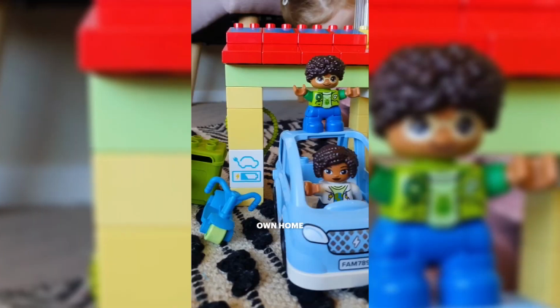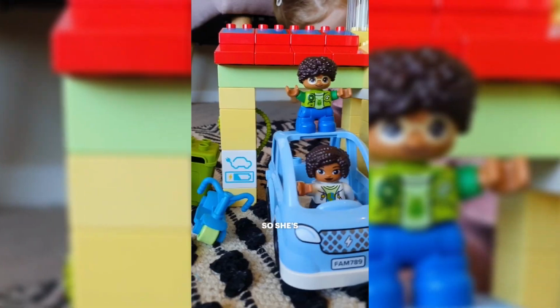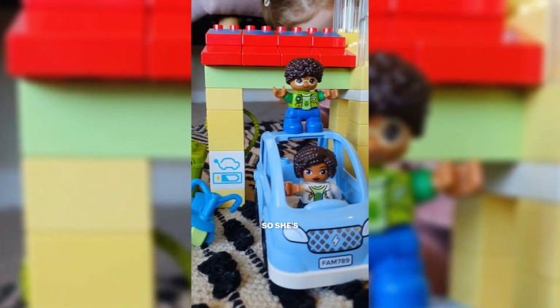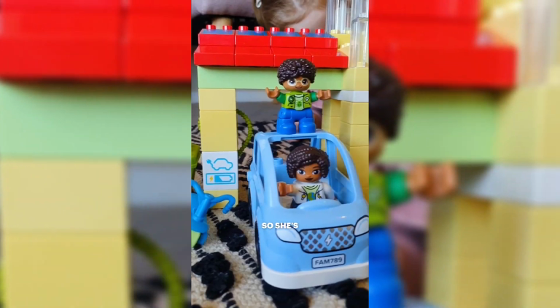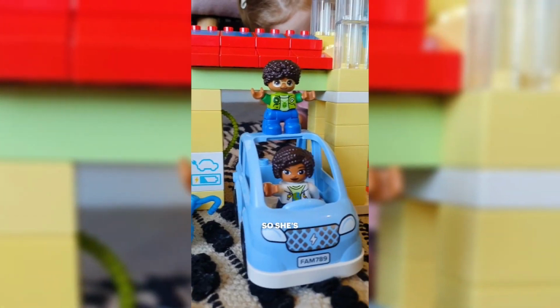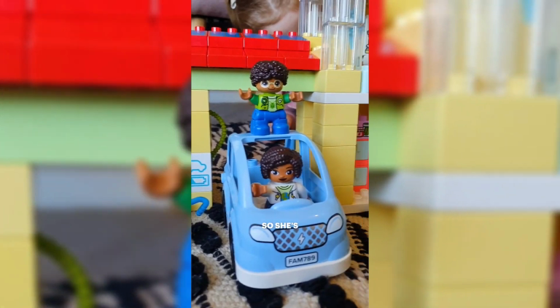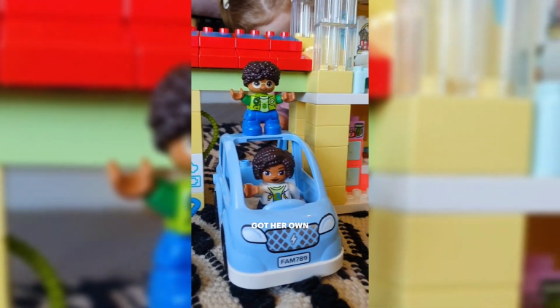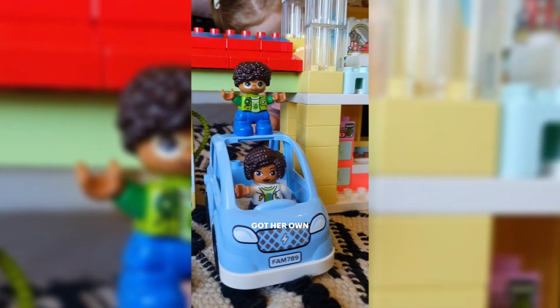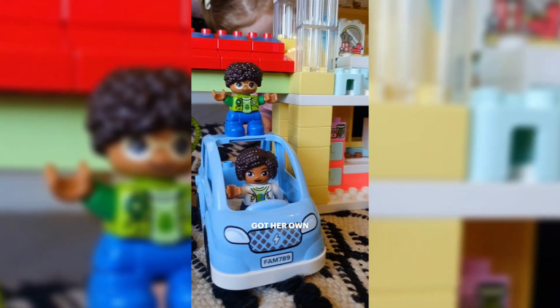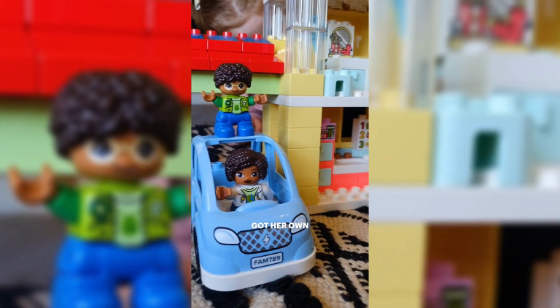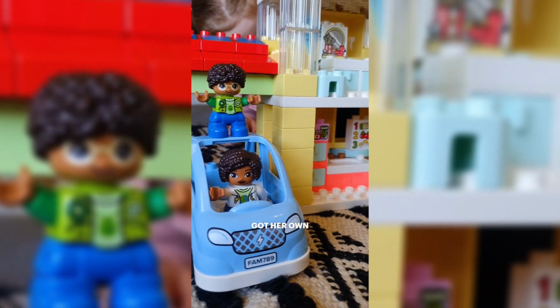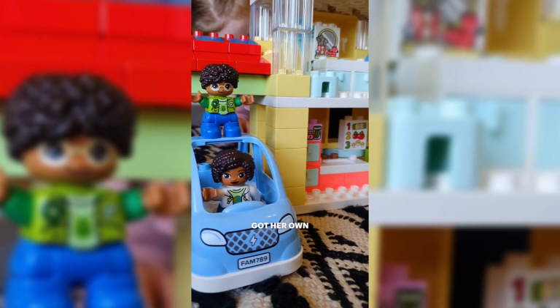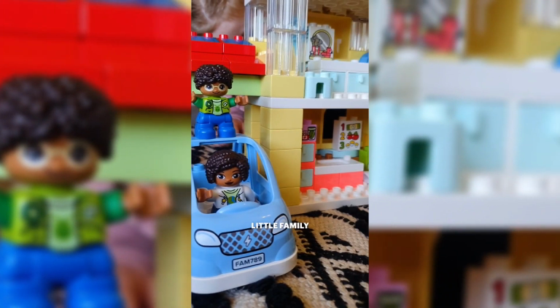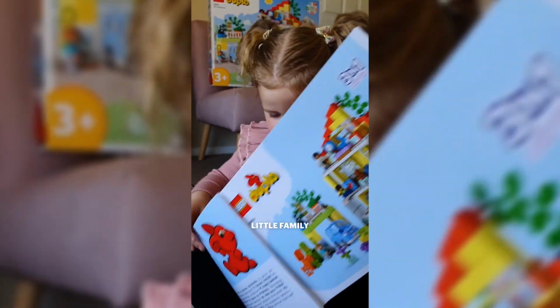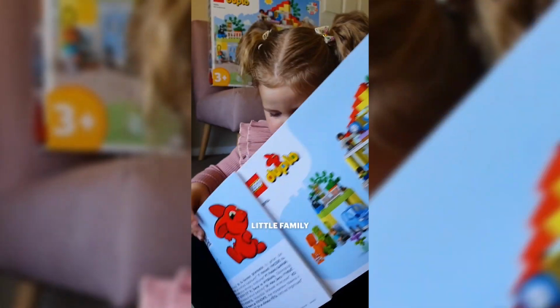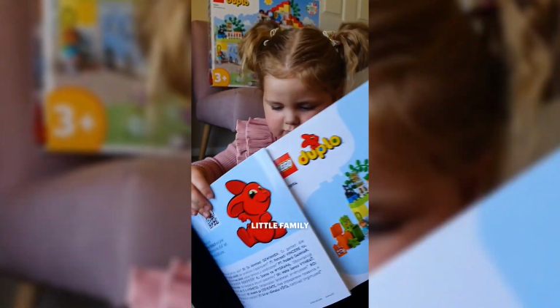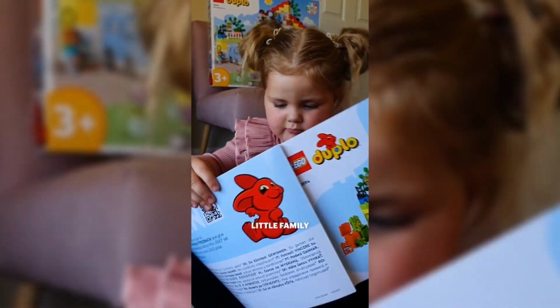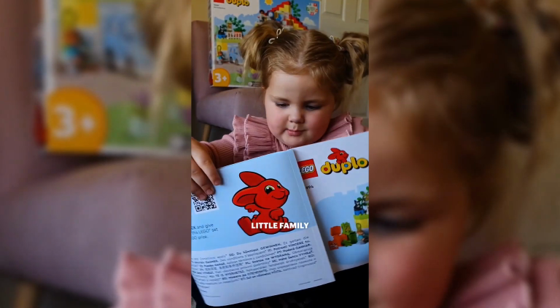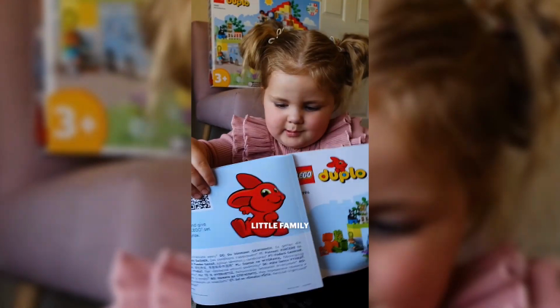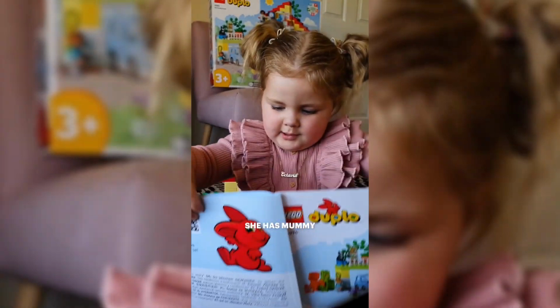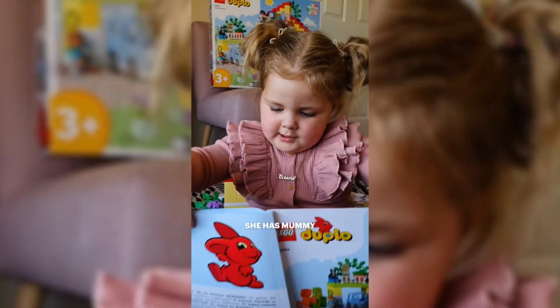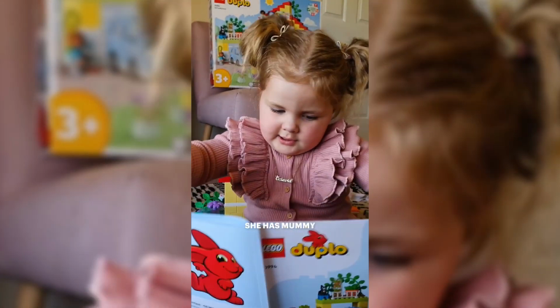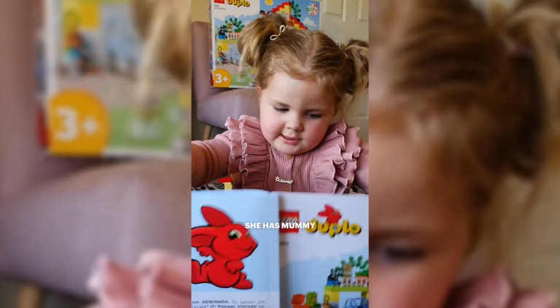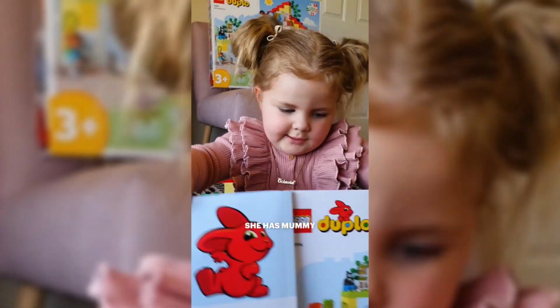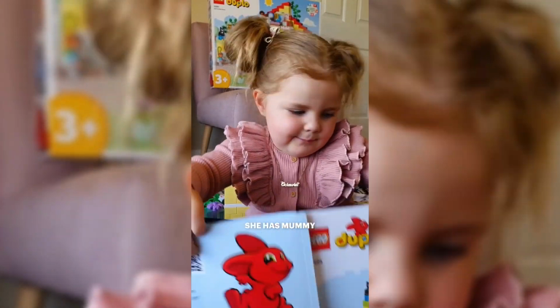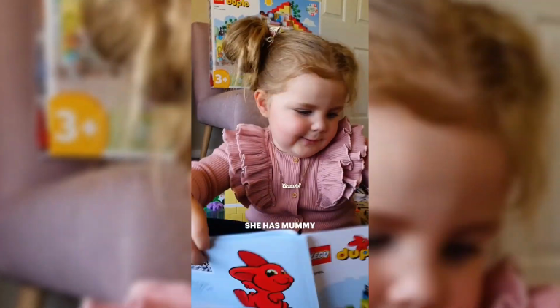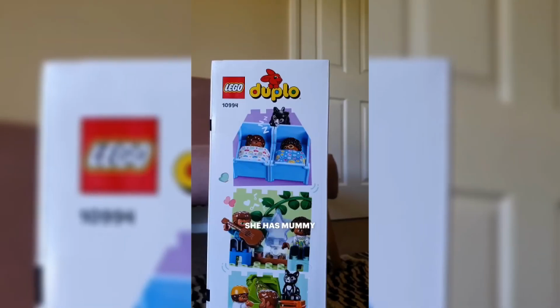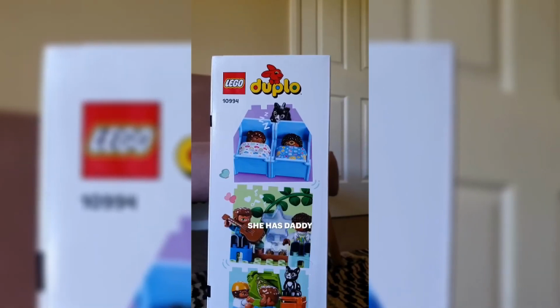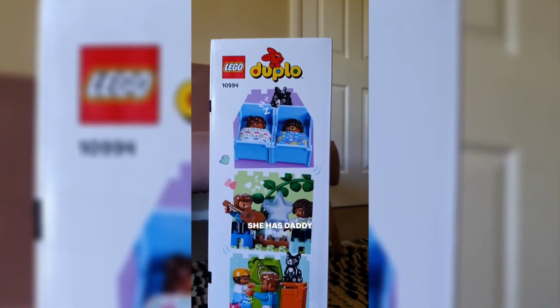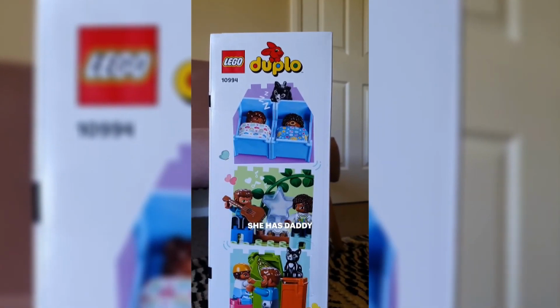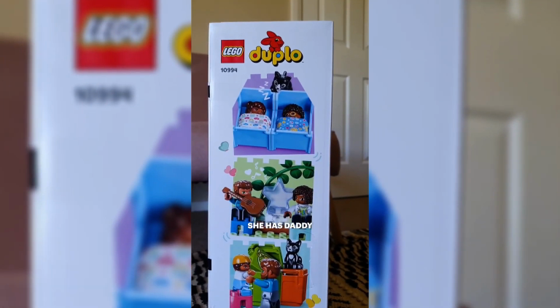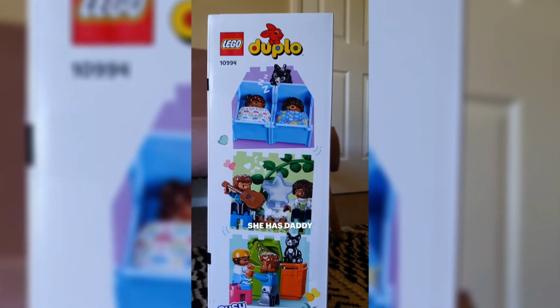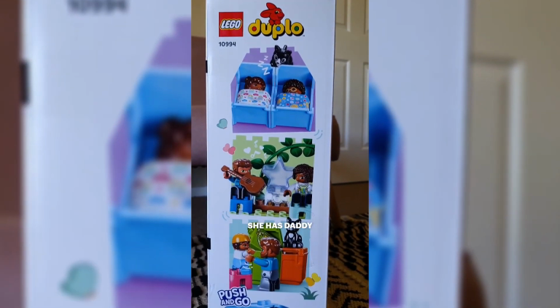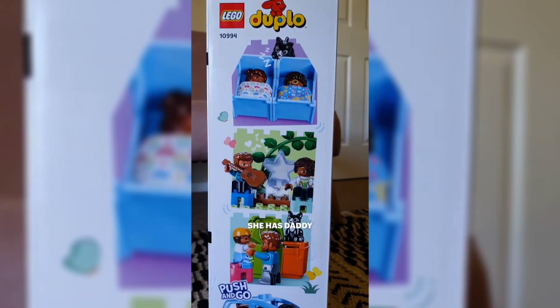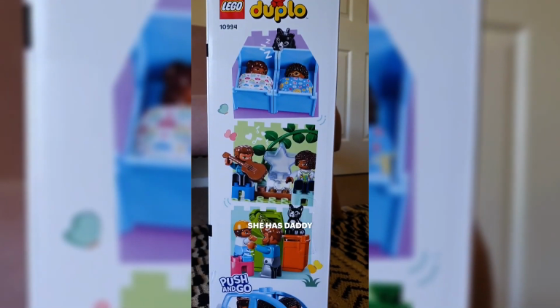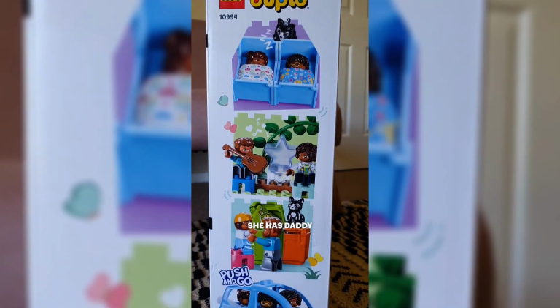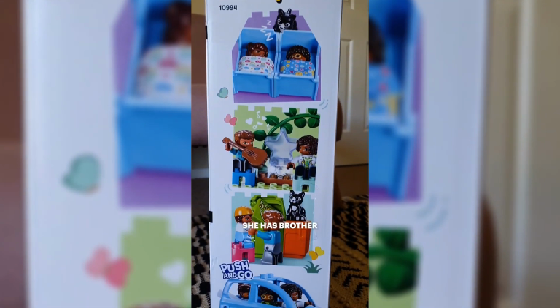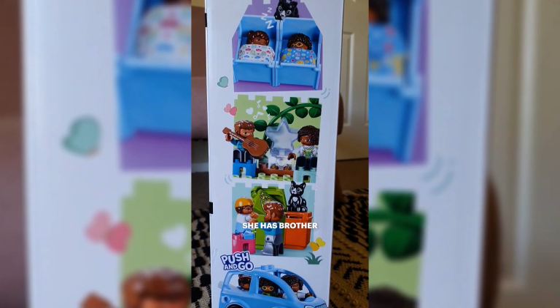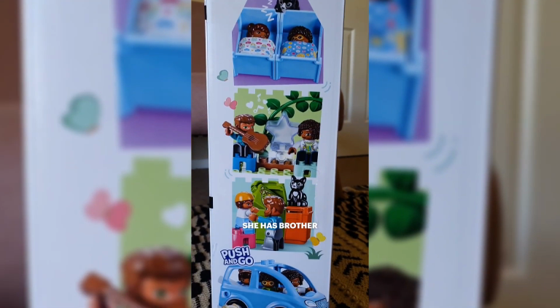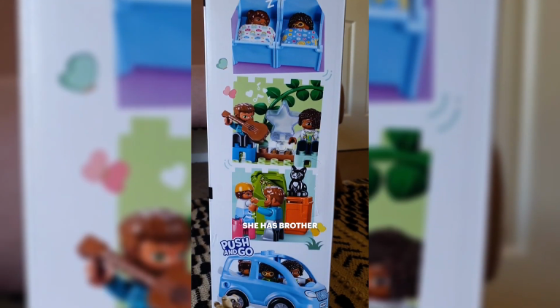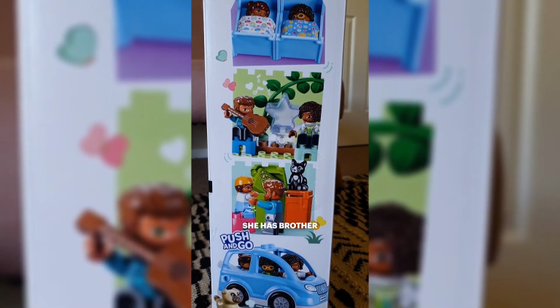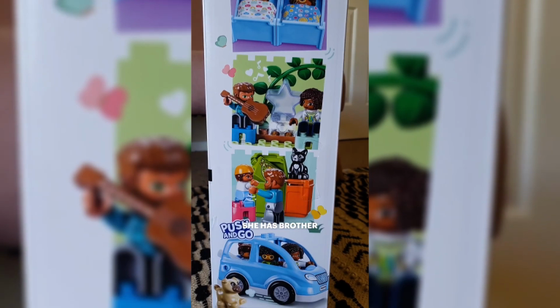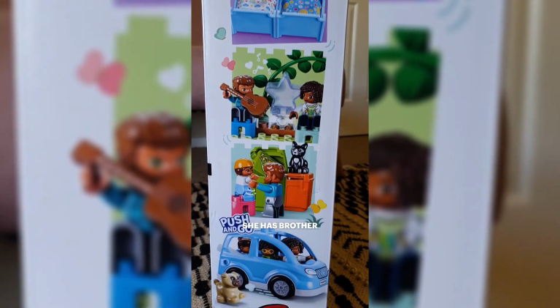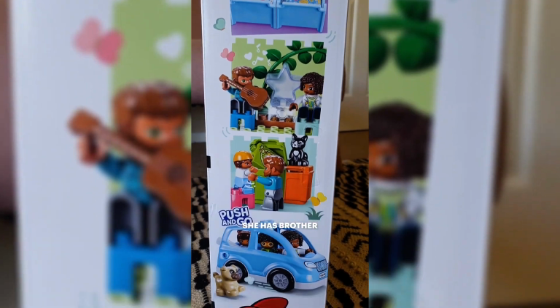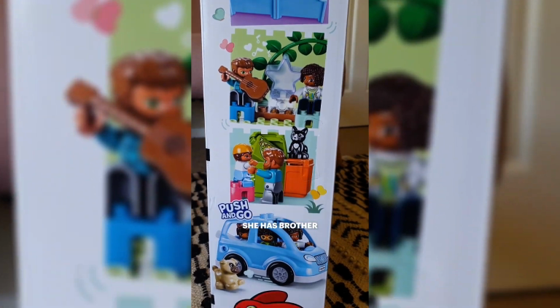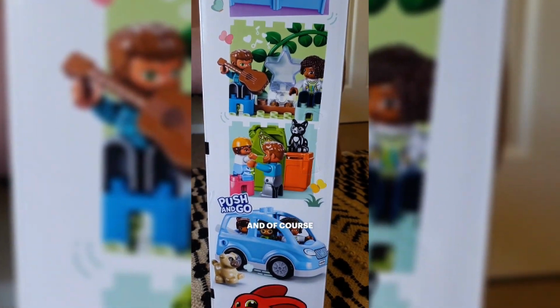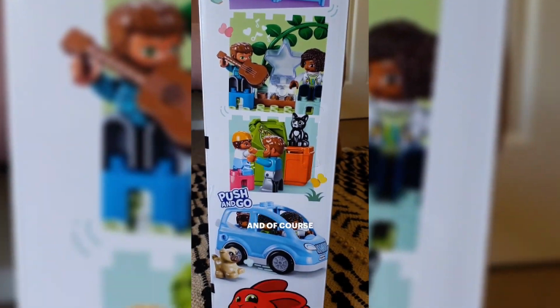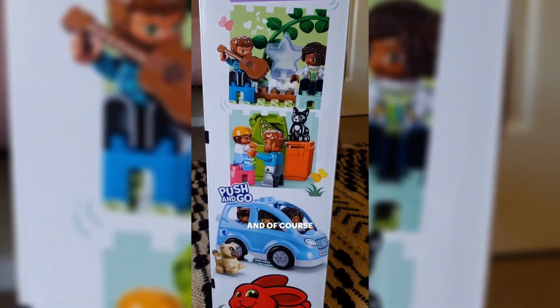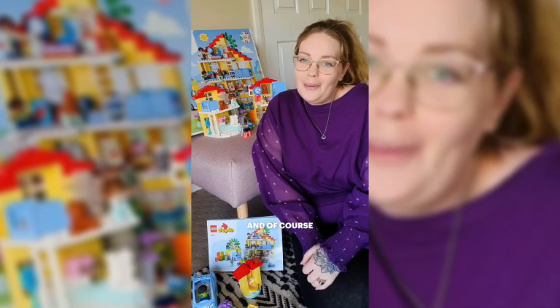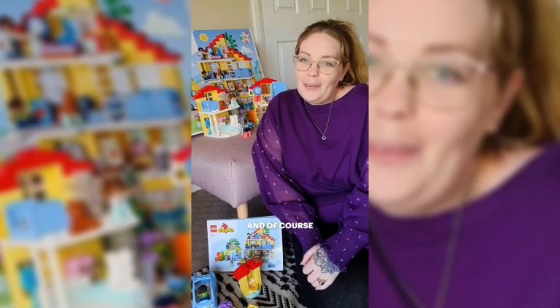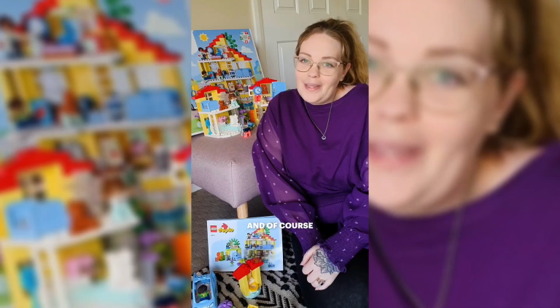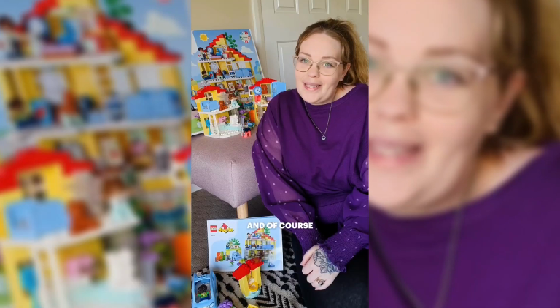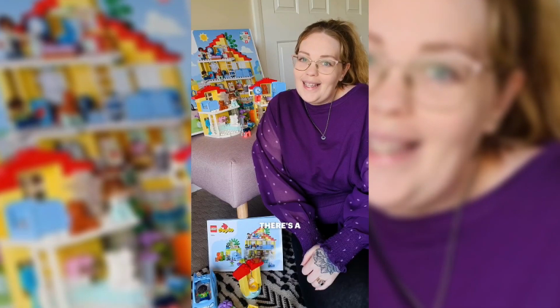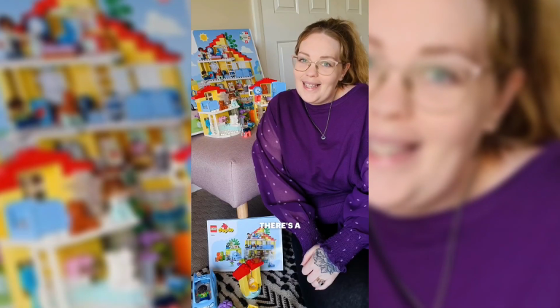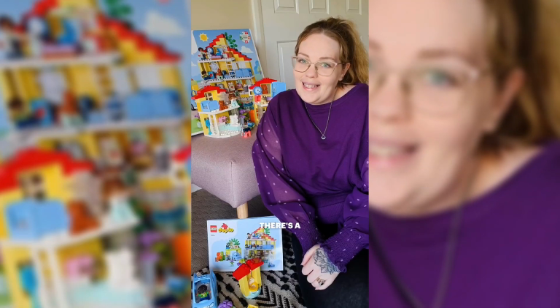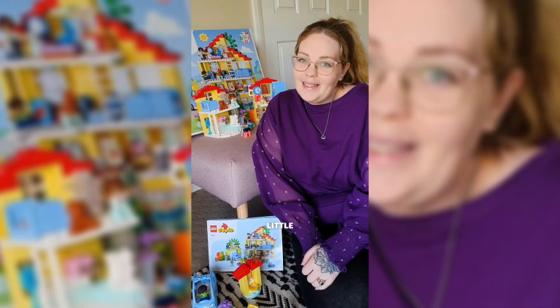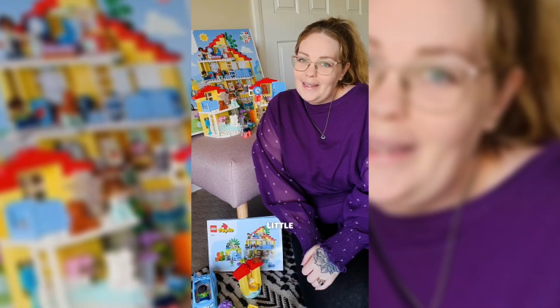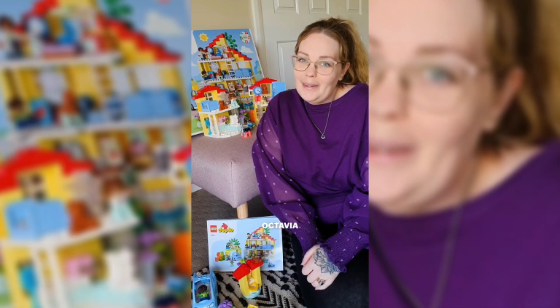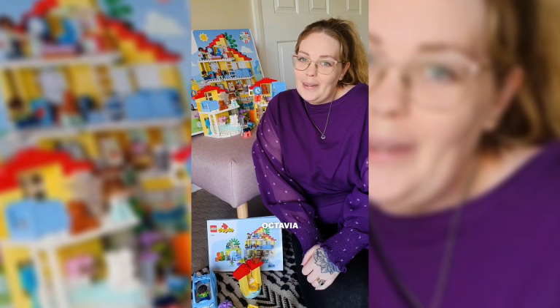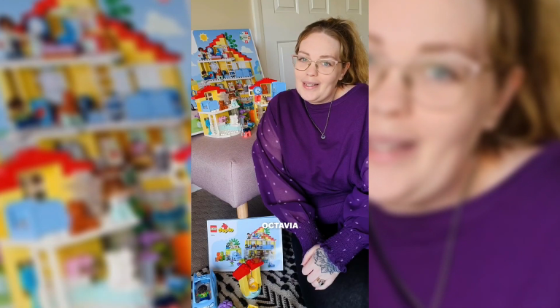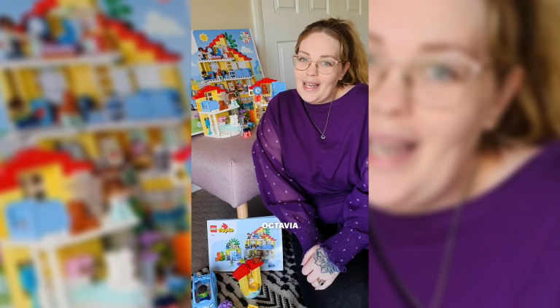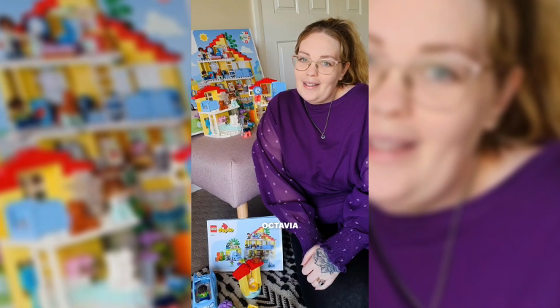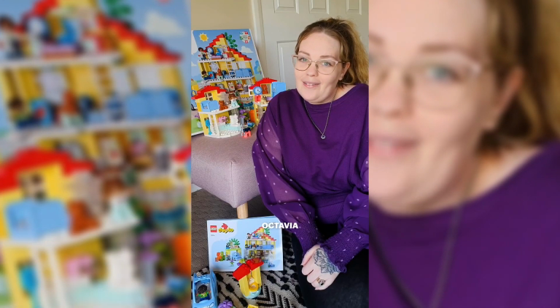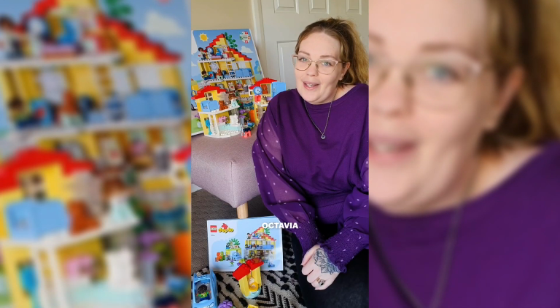So she's got her own little family. She has mummy, she has daddy, she has brother, and of course there's a little Octavia.